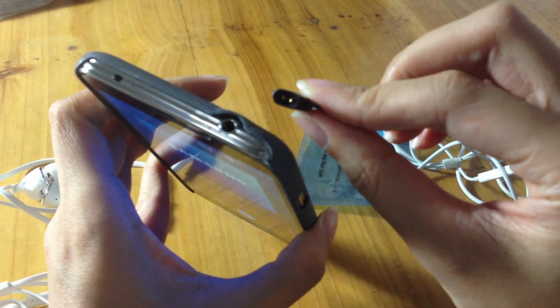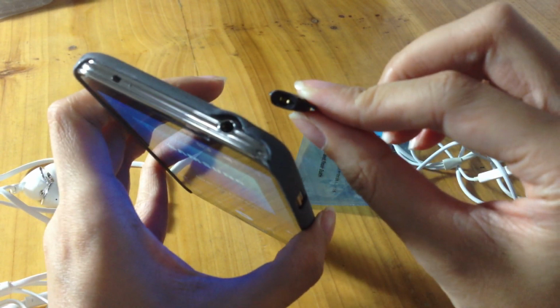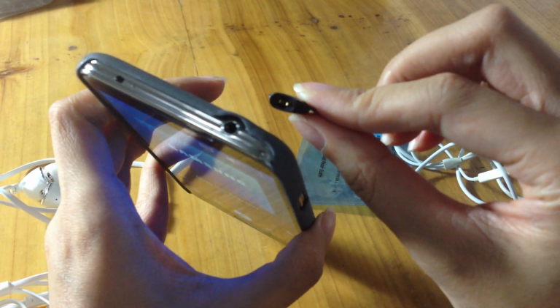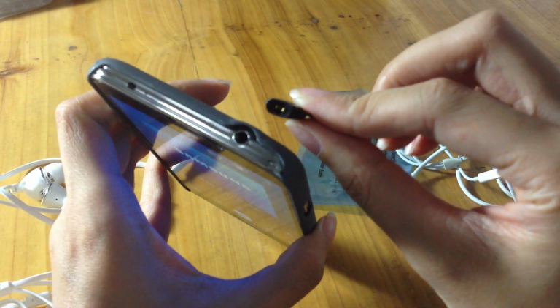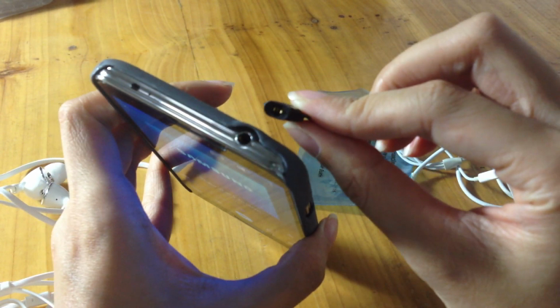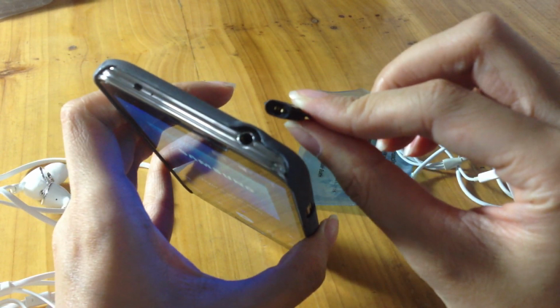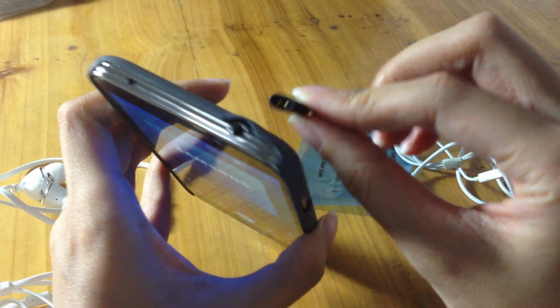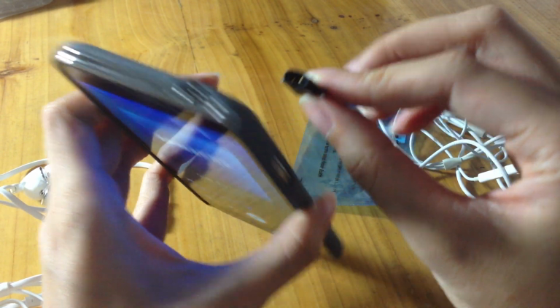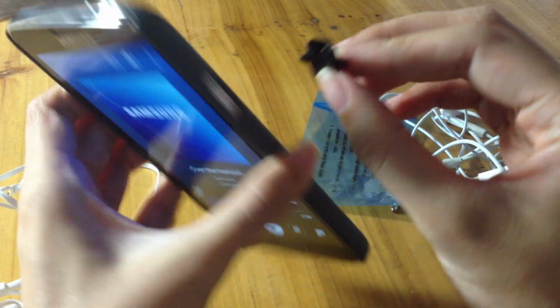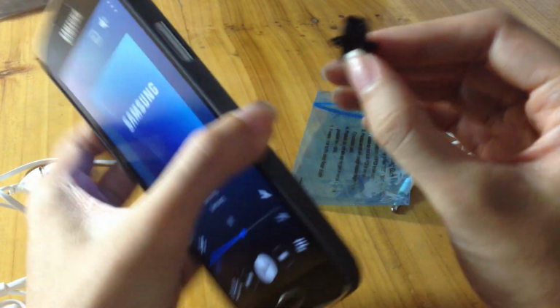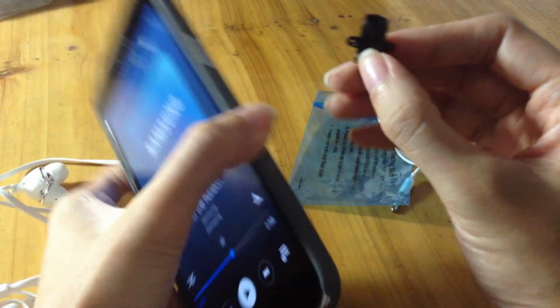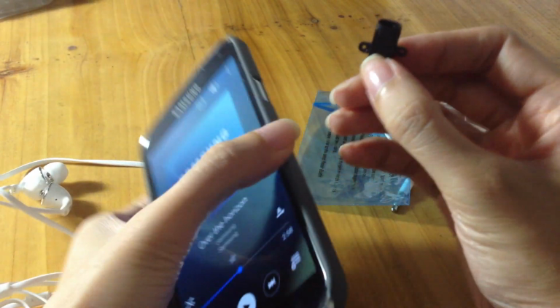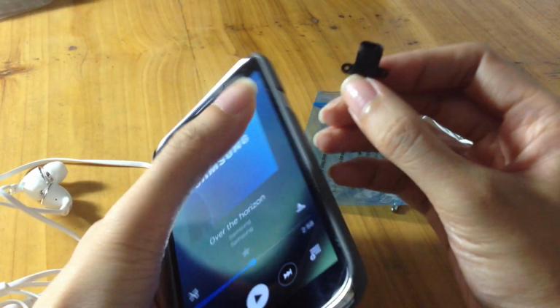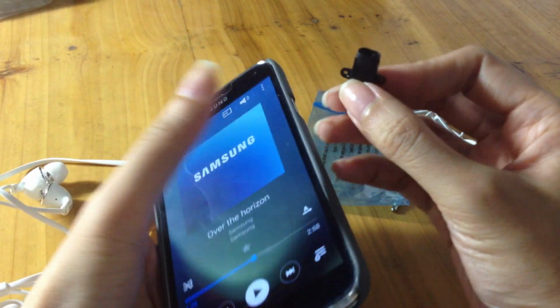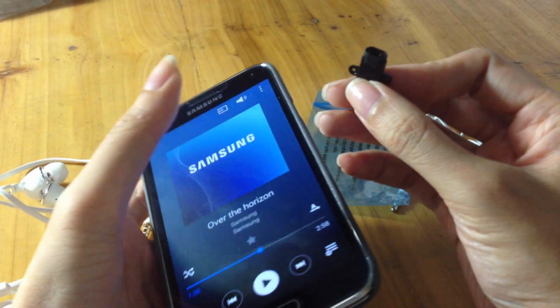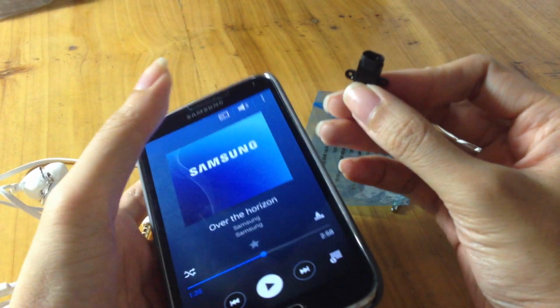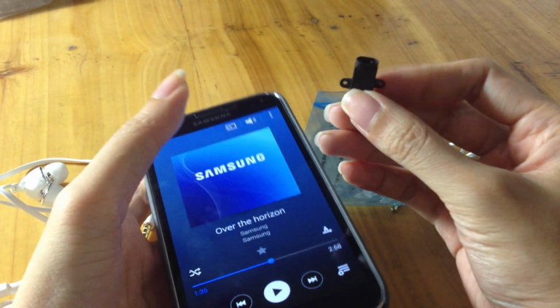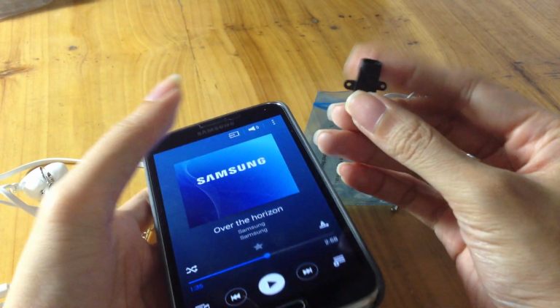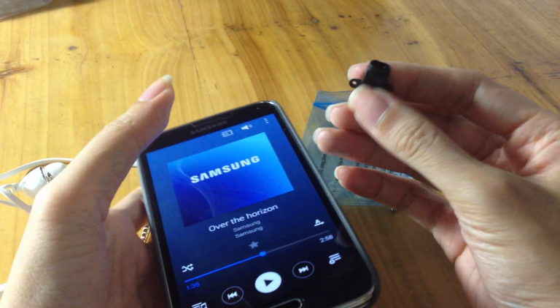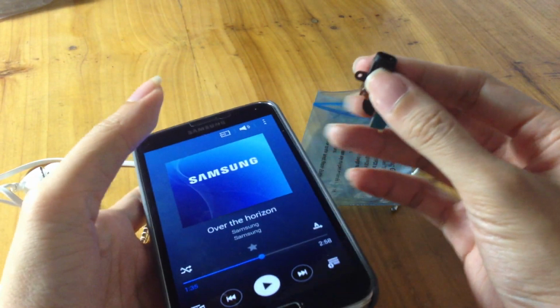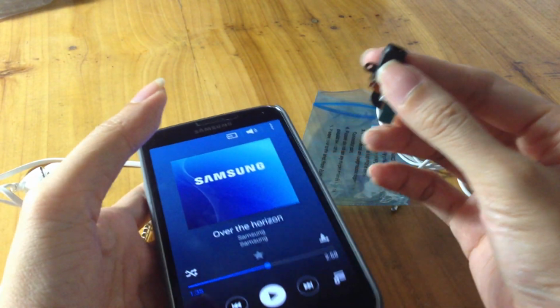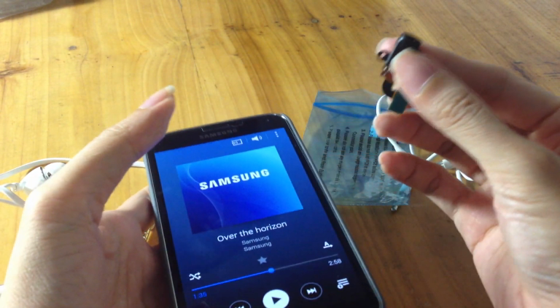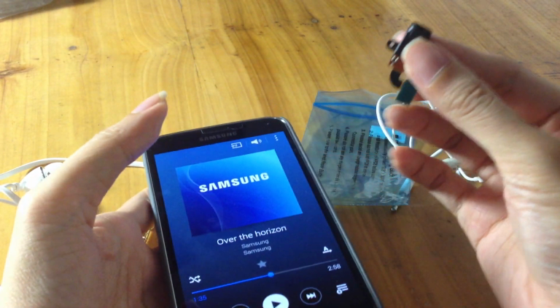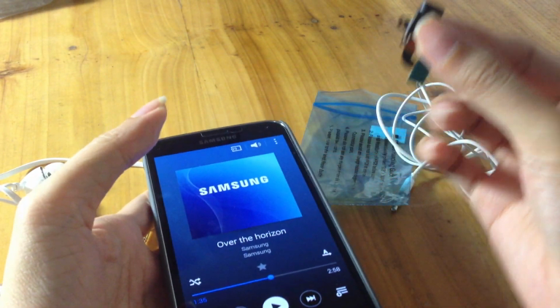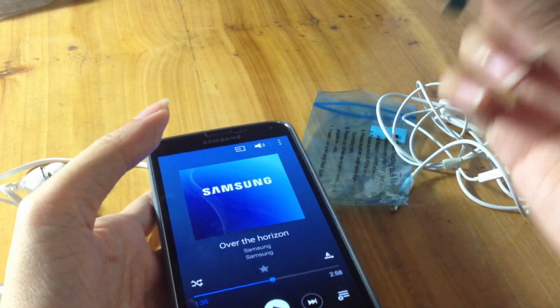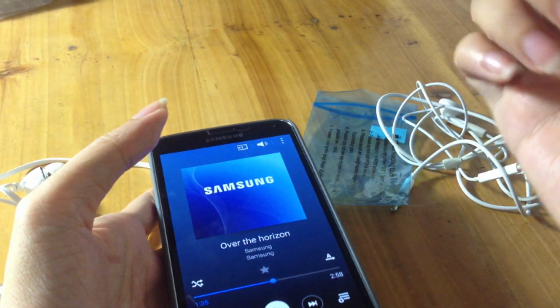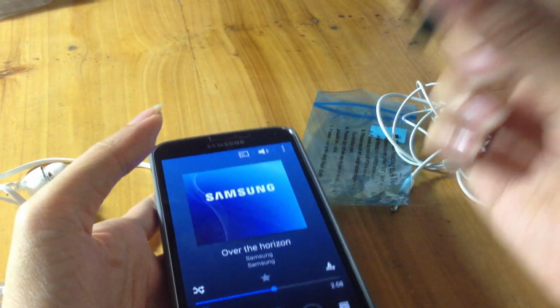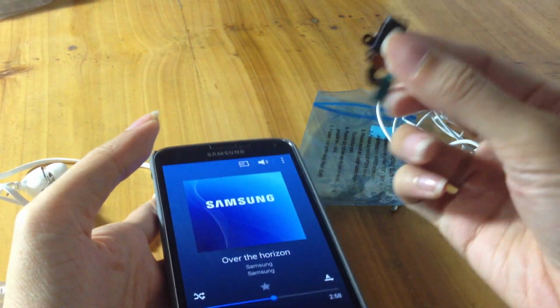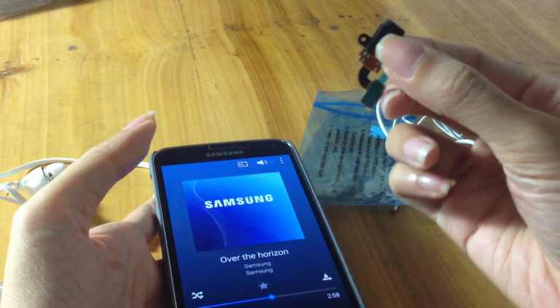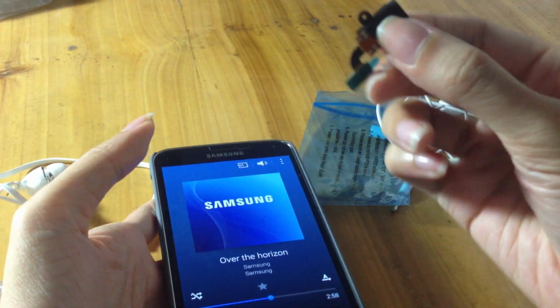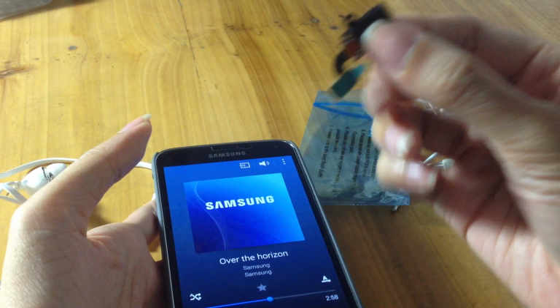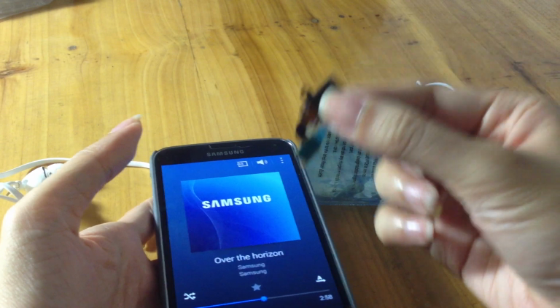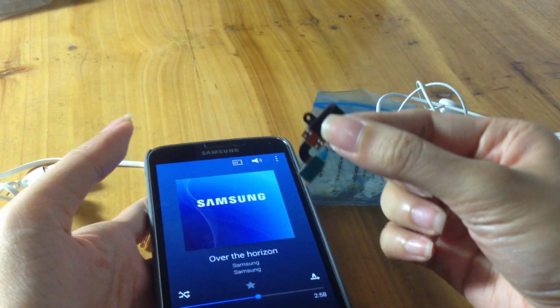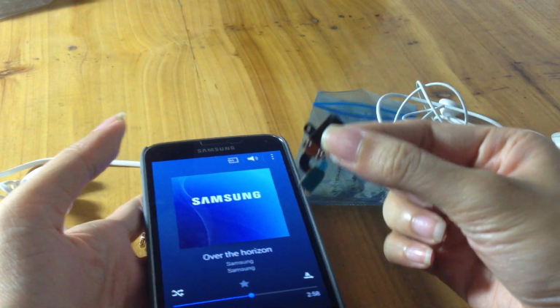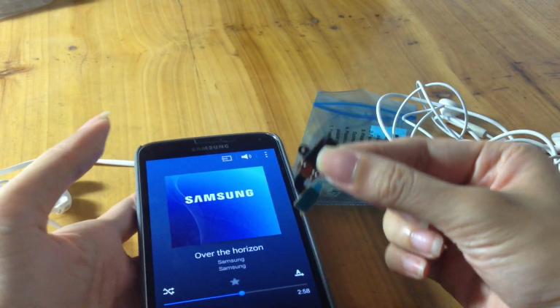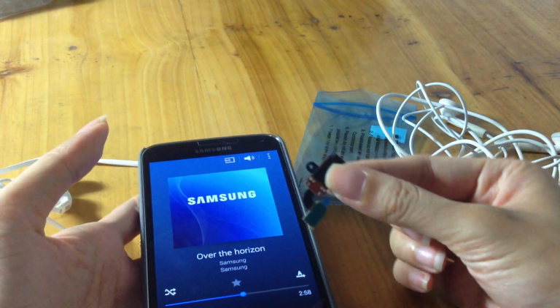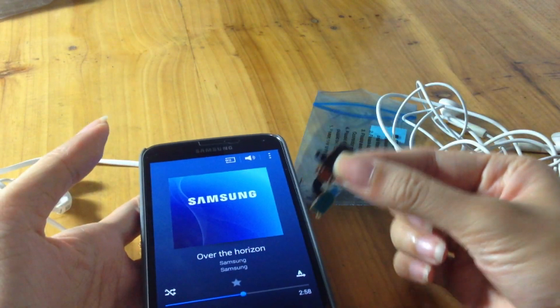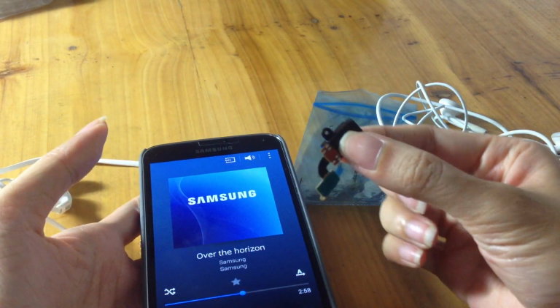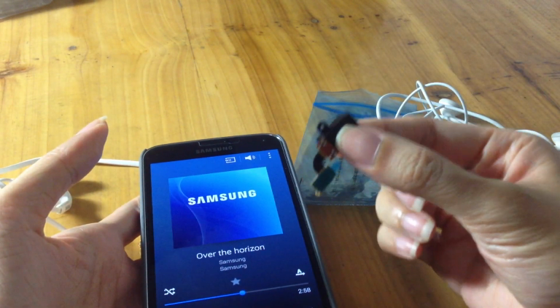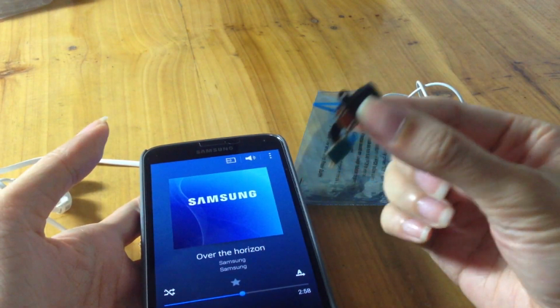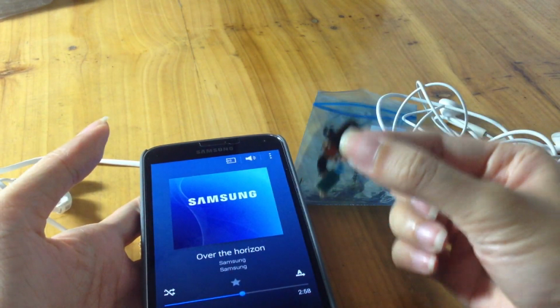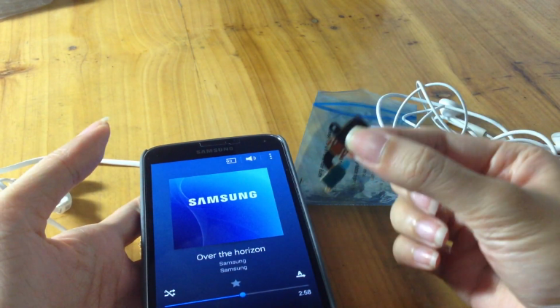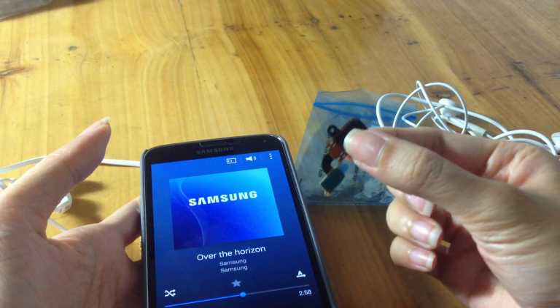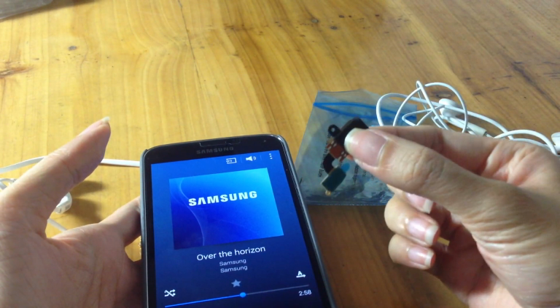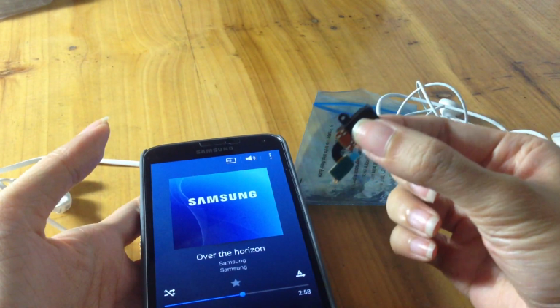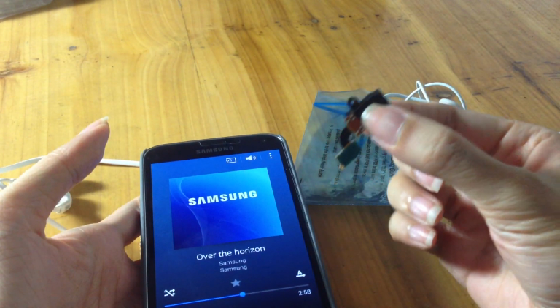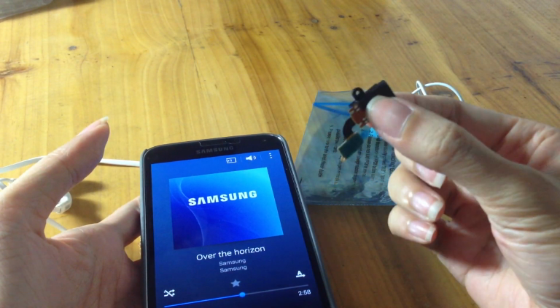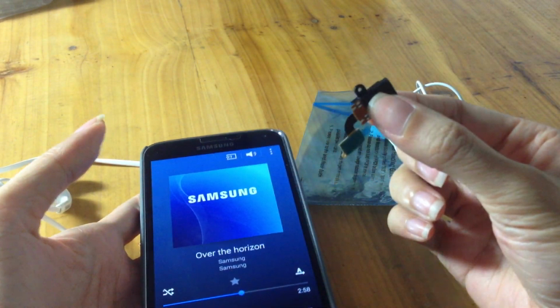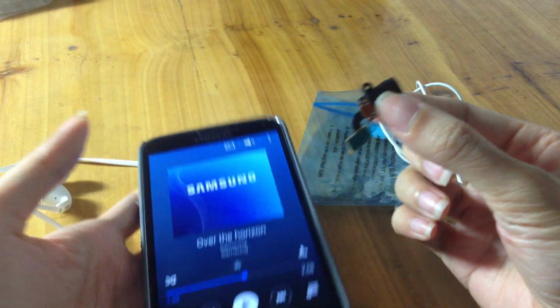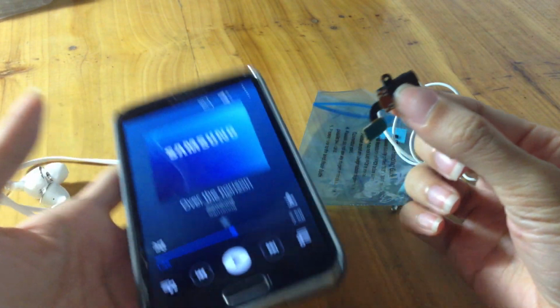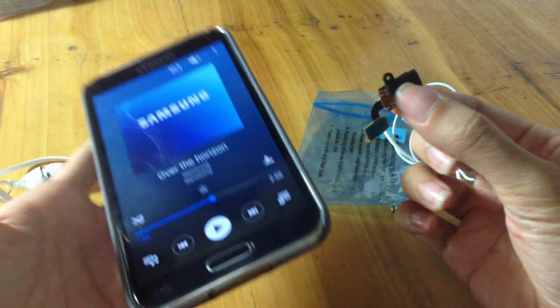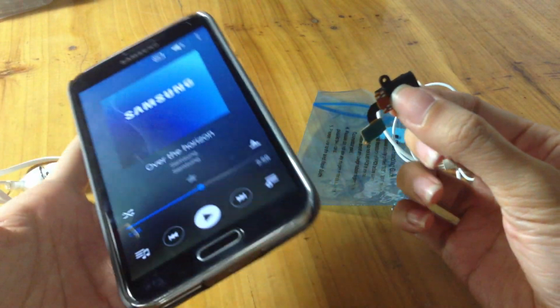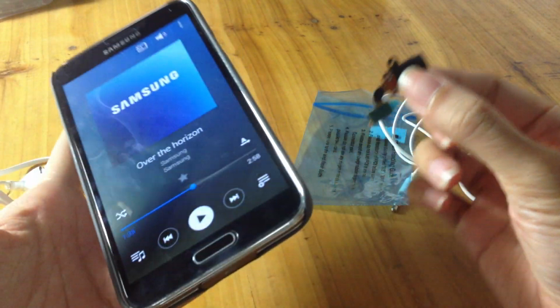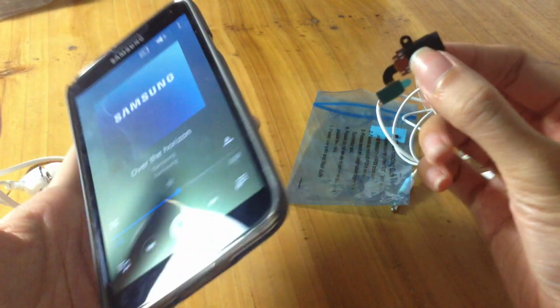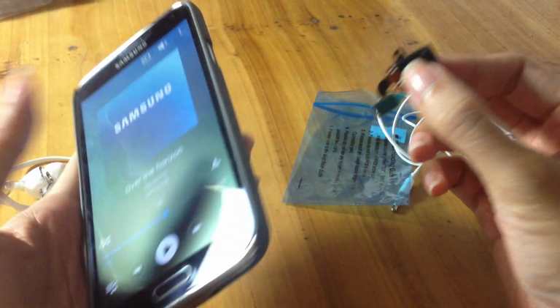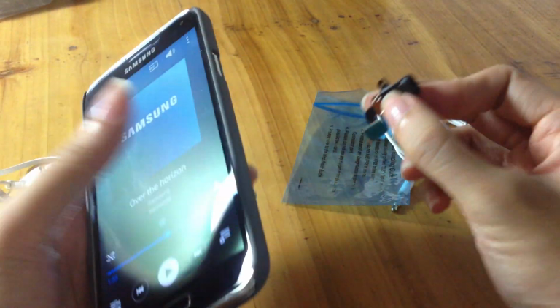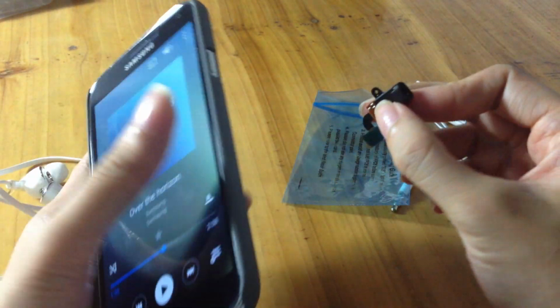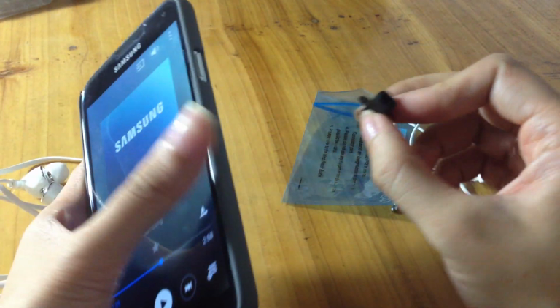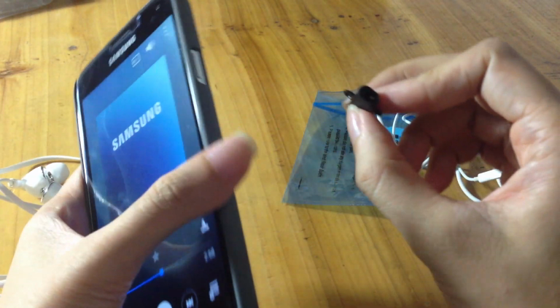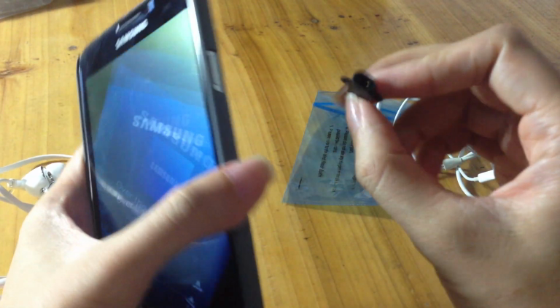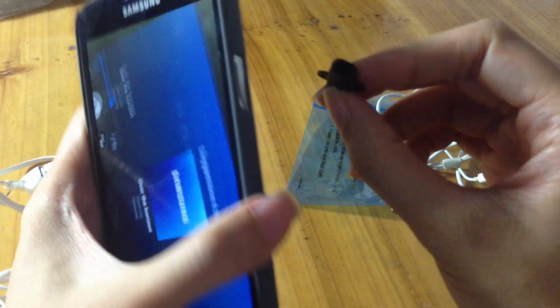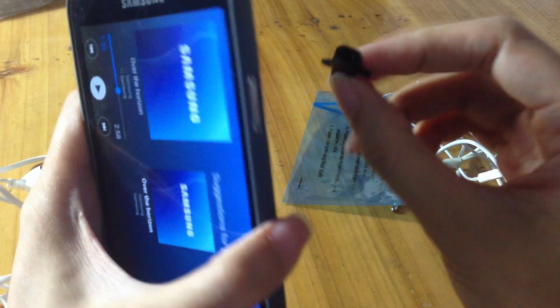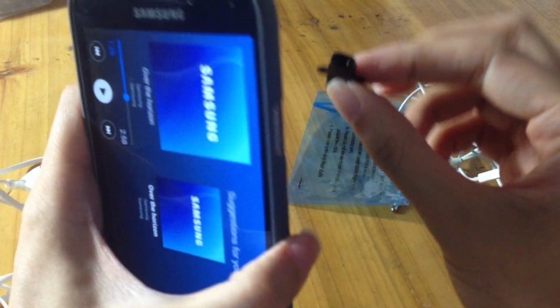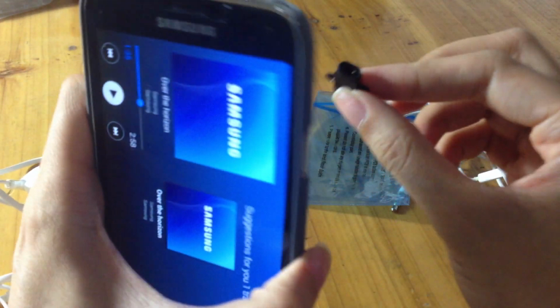At this point, you will need to replace the headphone jack flex cable for your phone. So how do we replace our phone's headphone jack?